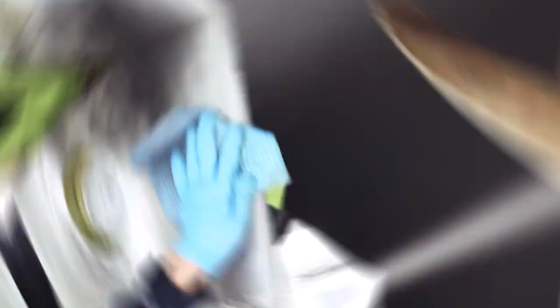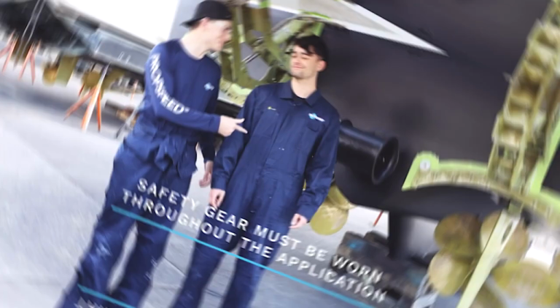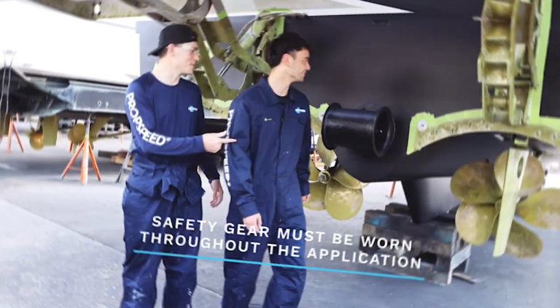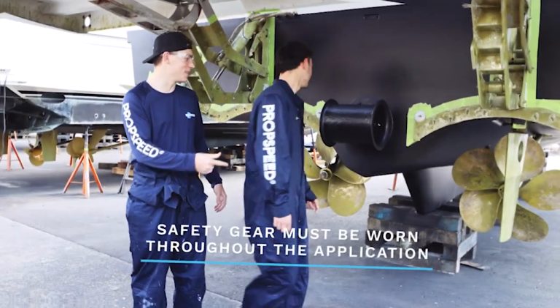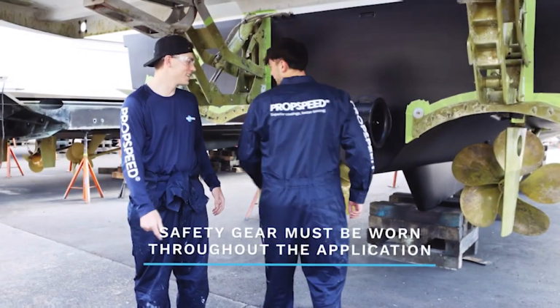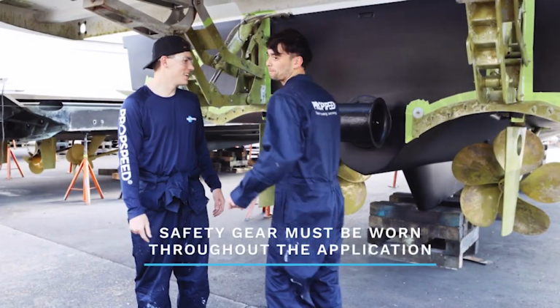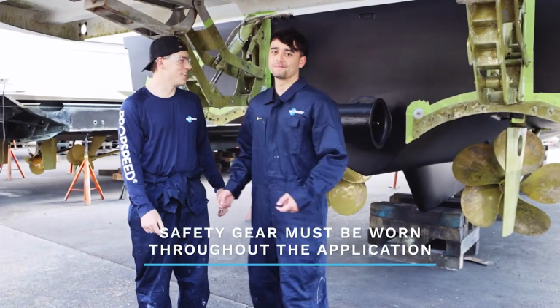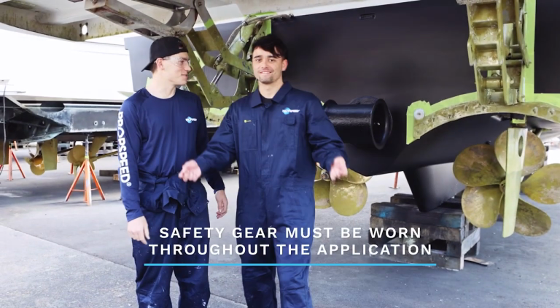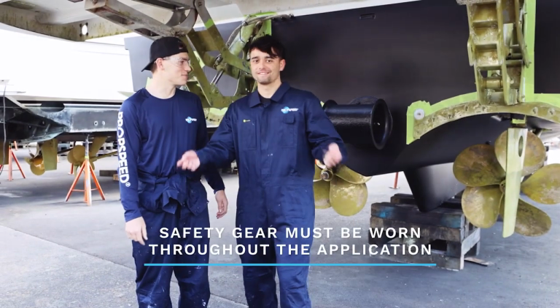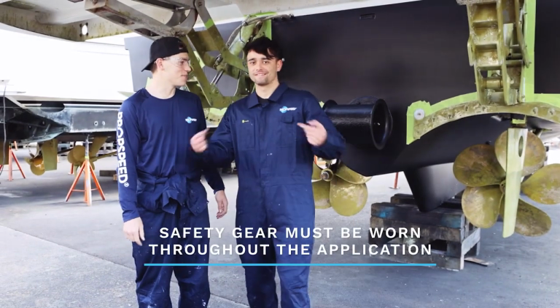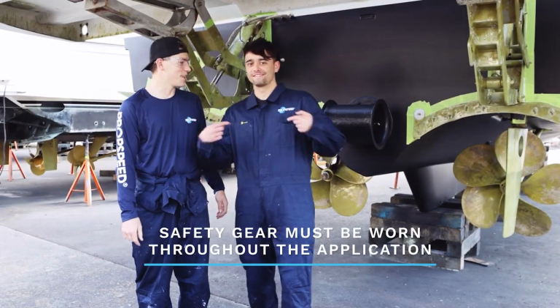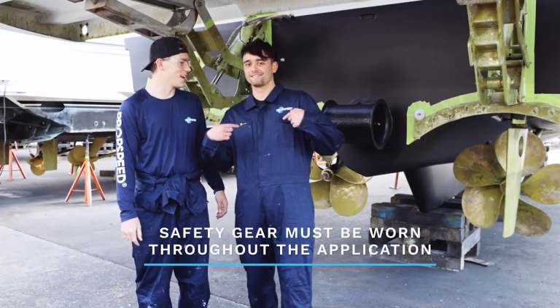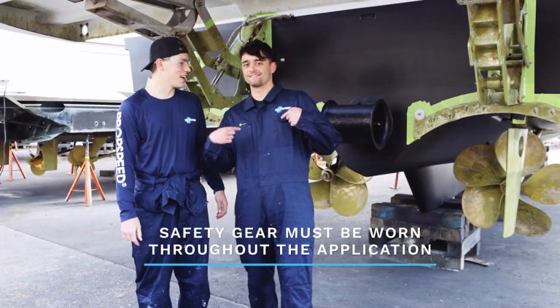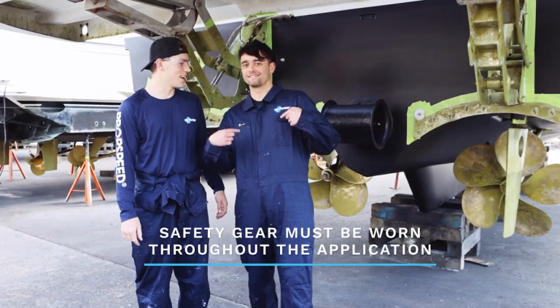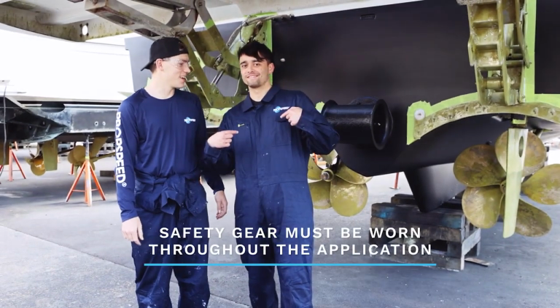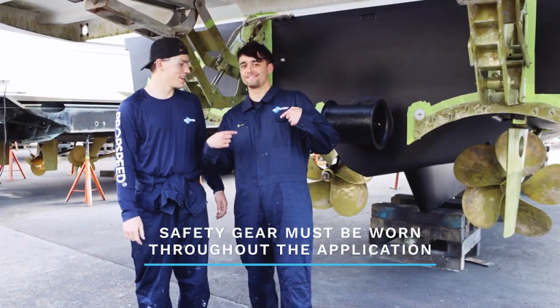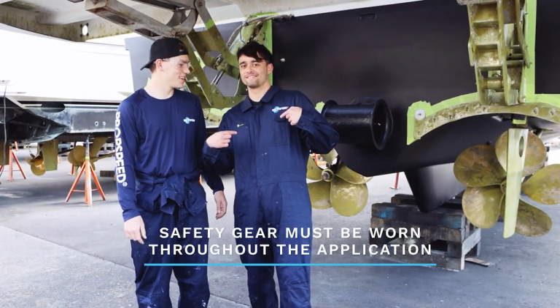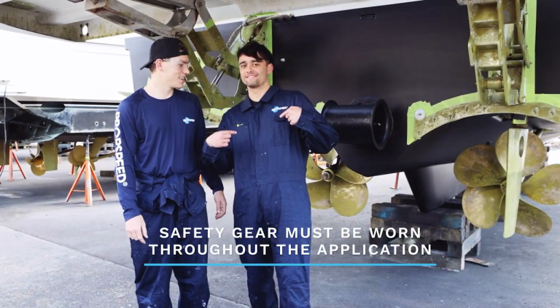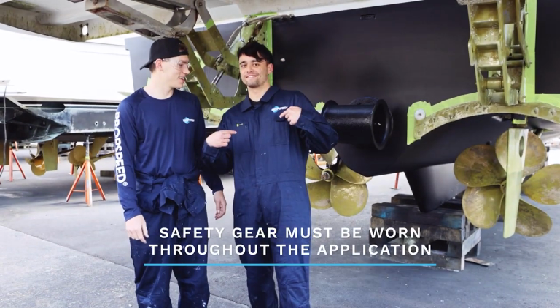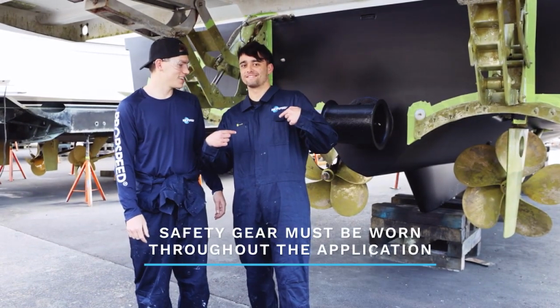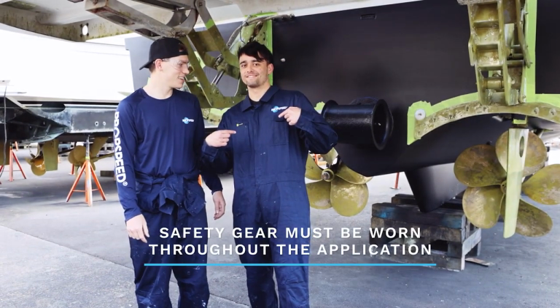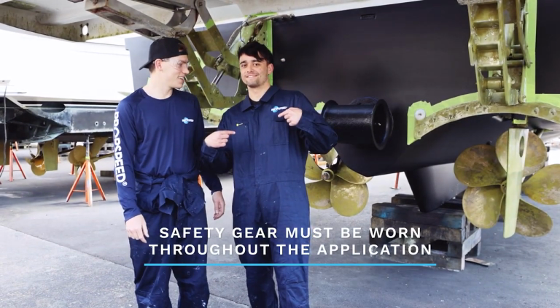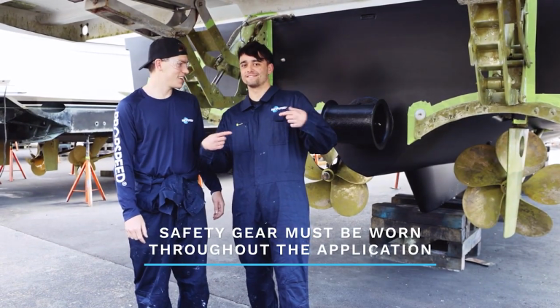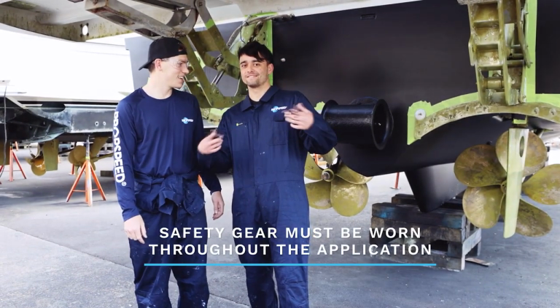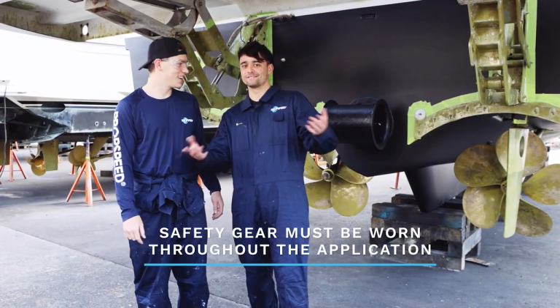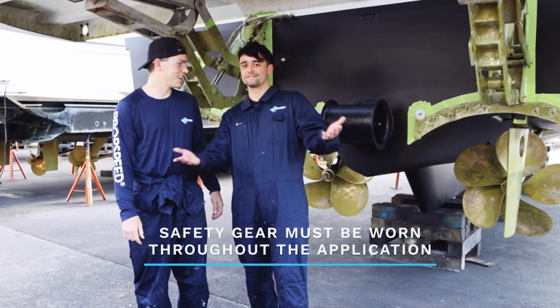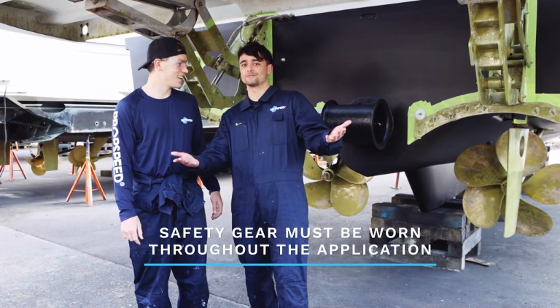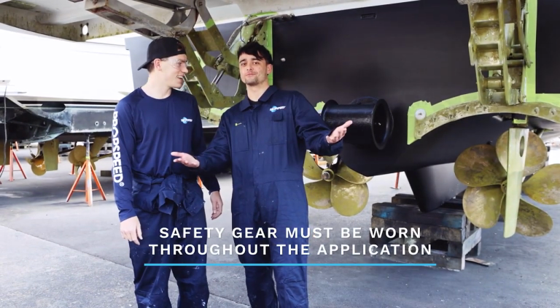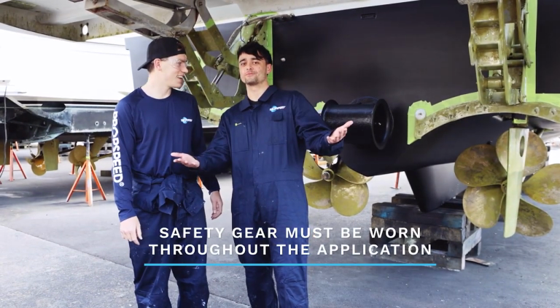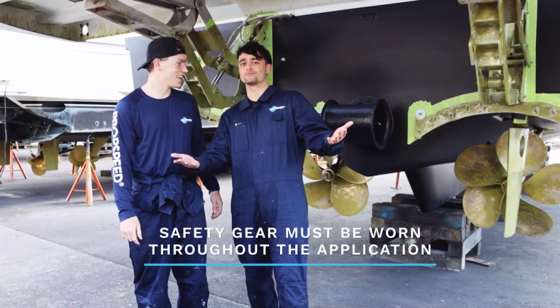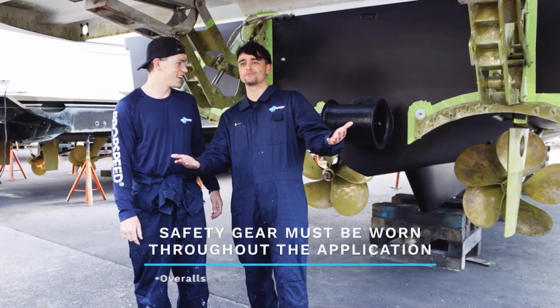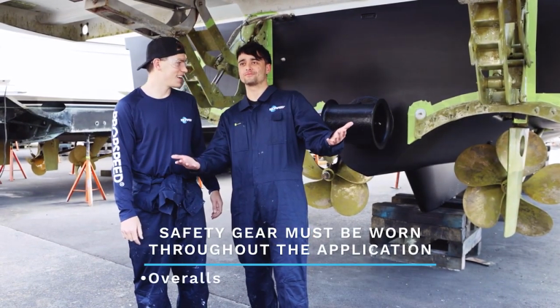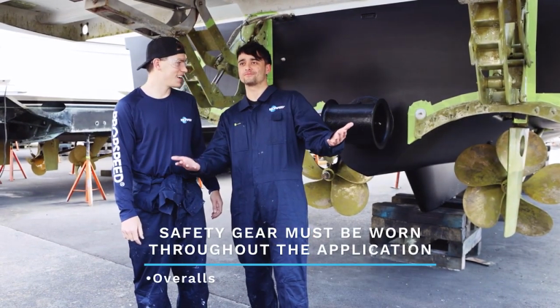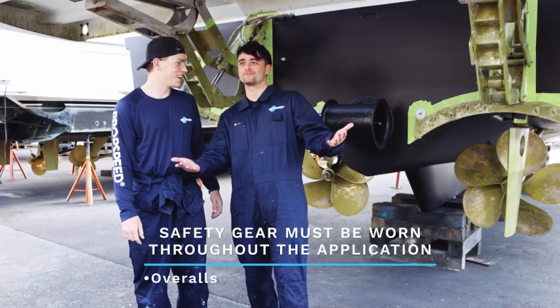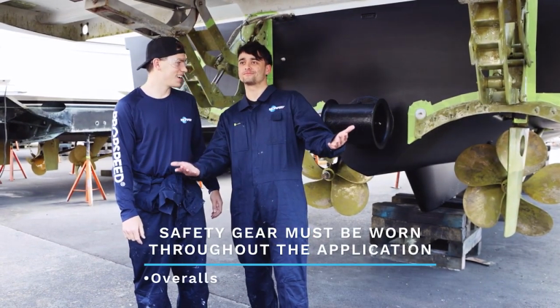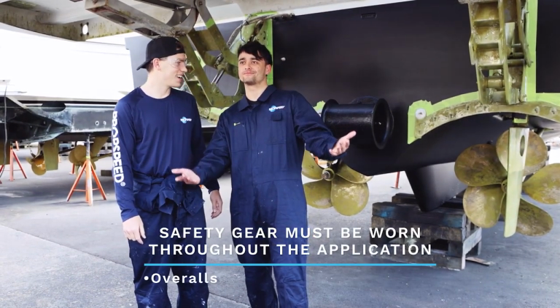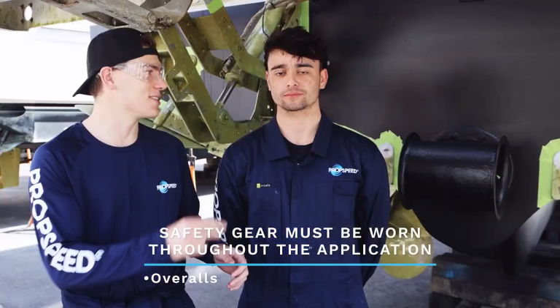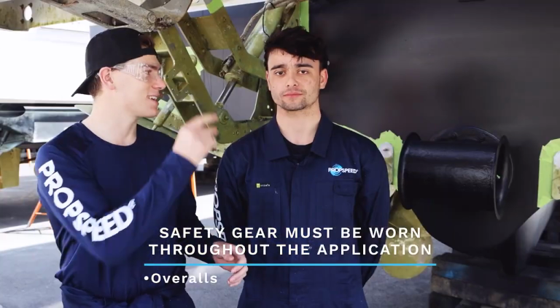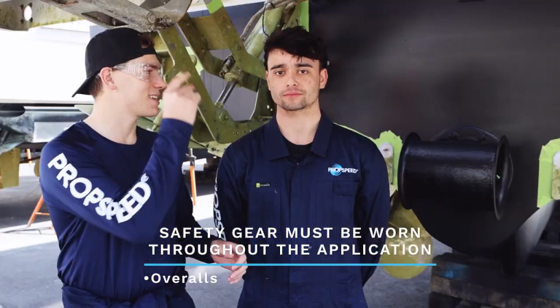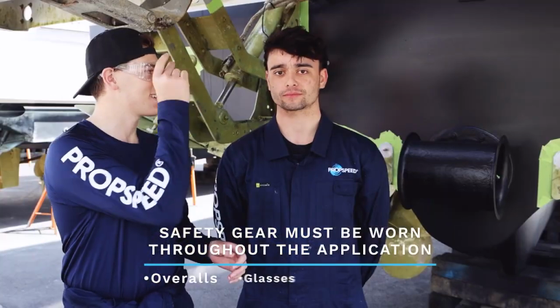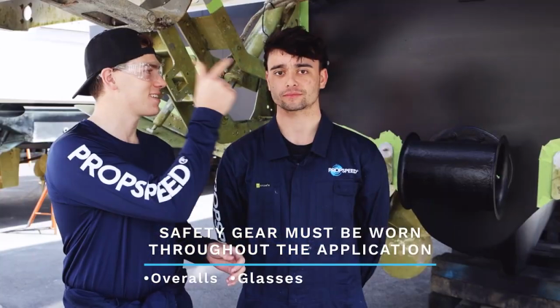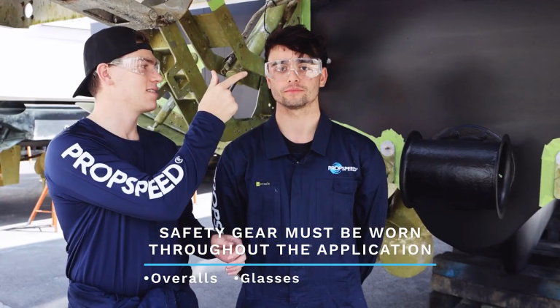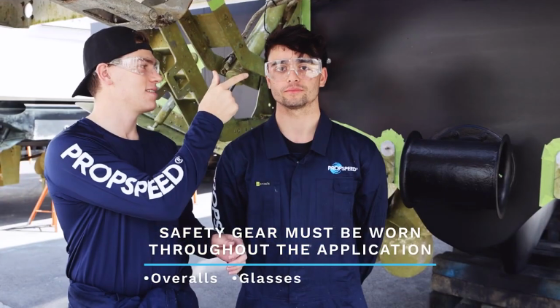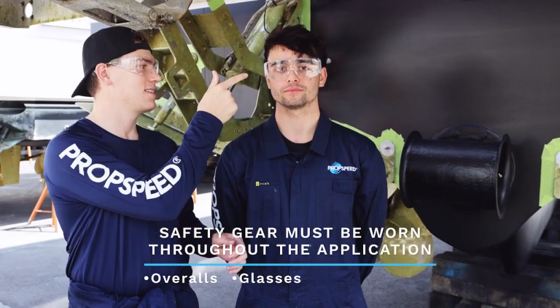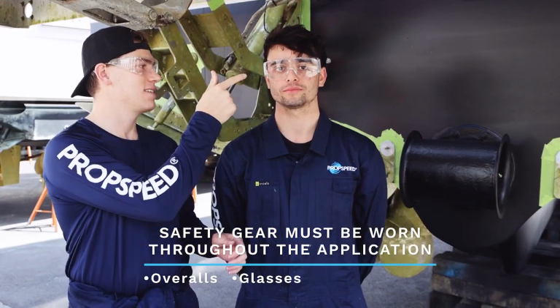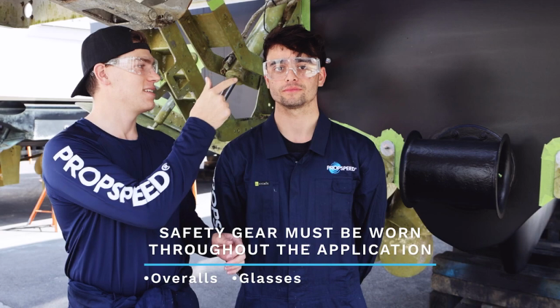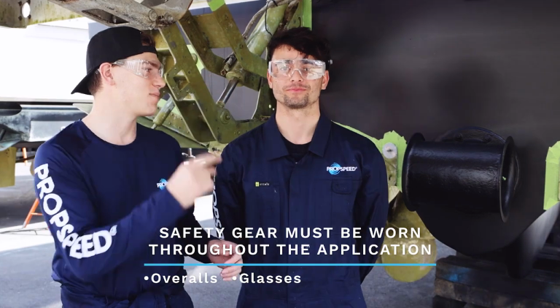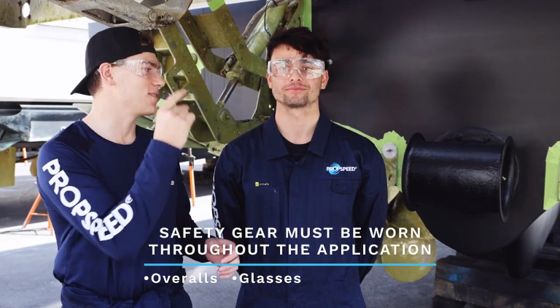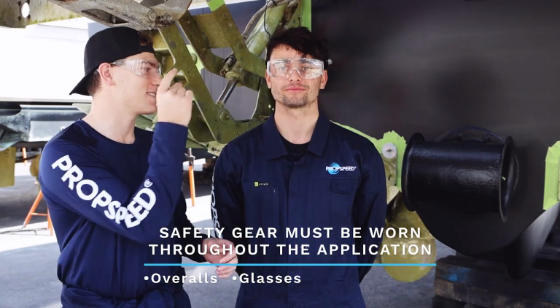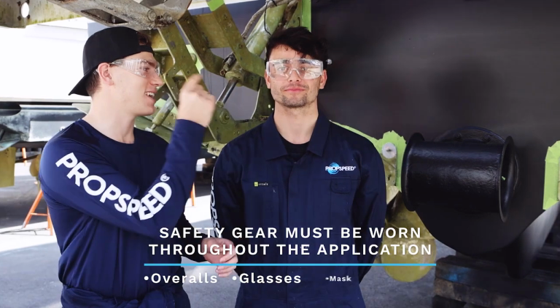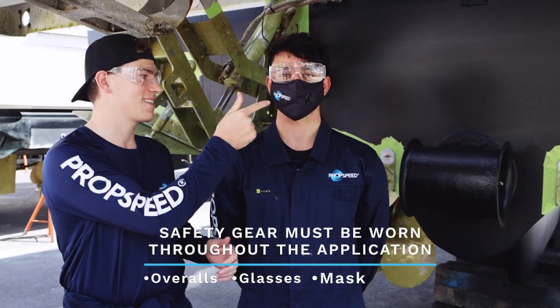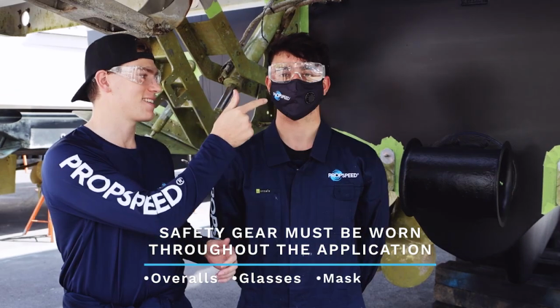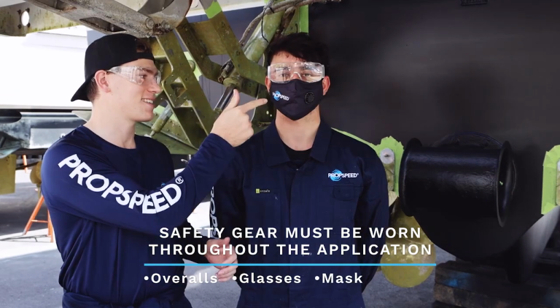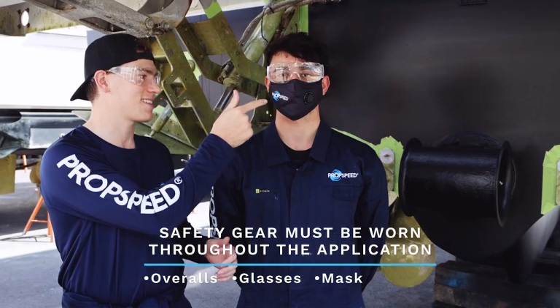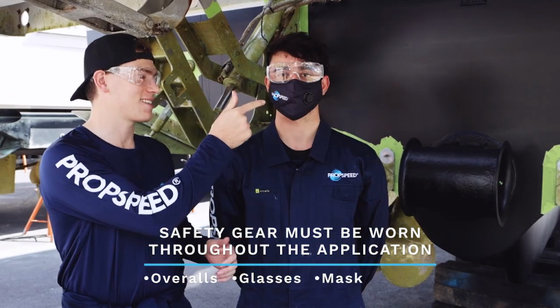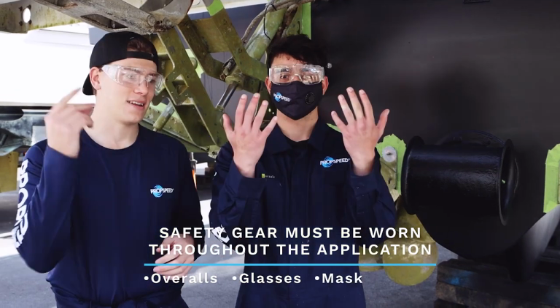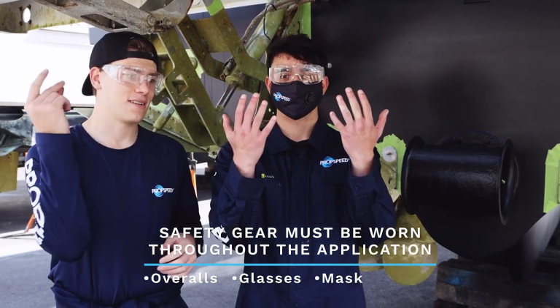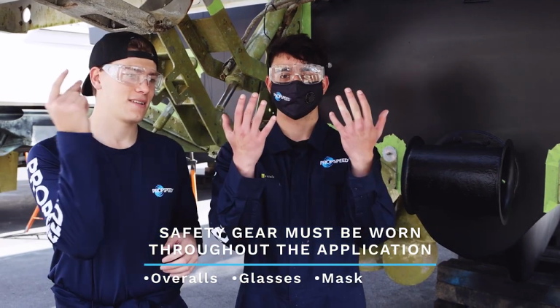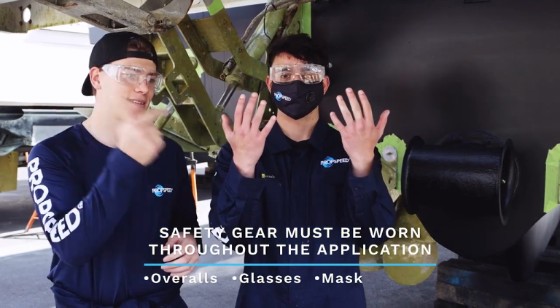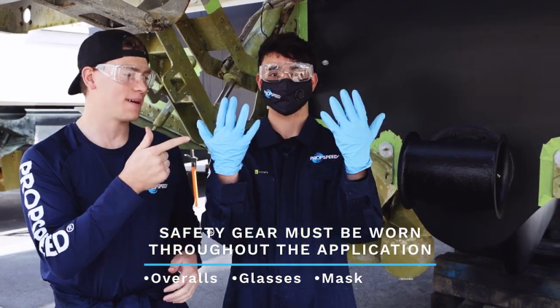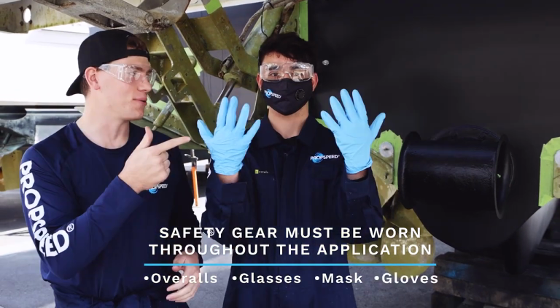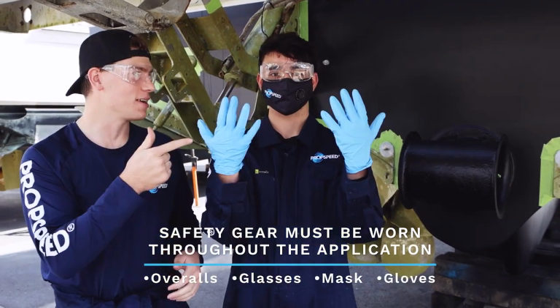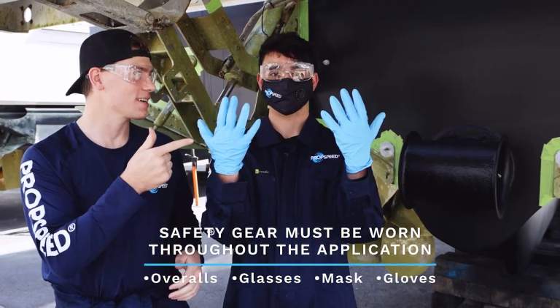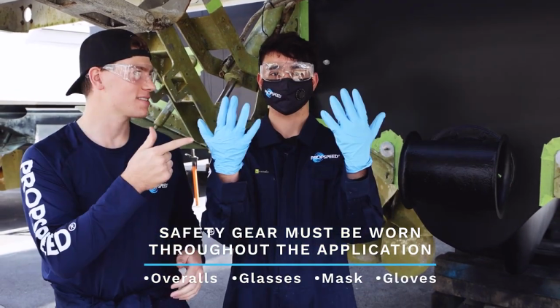For safety, there are four key items you need to wear: overalls, safety glasses, a mask, and gloves.